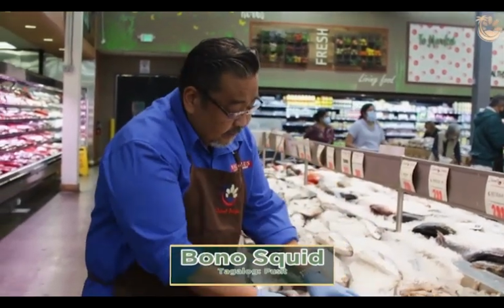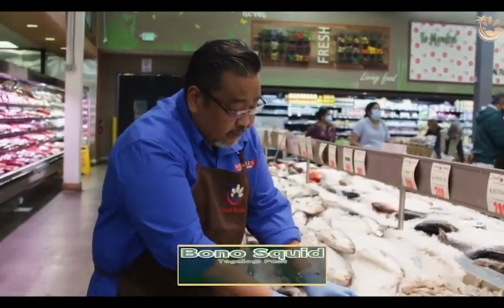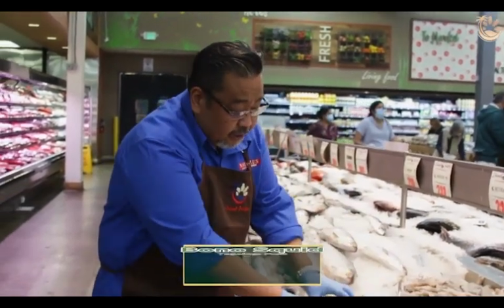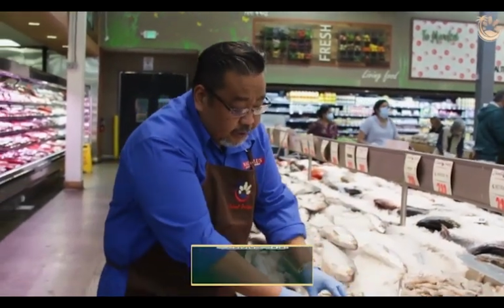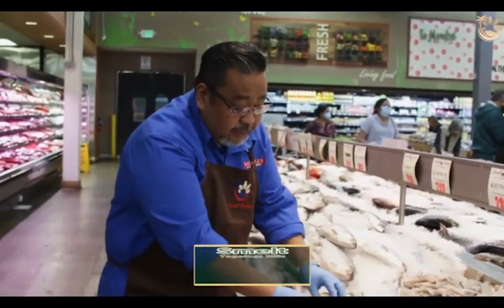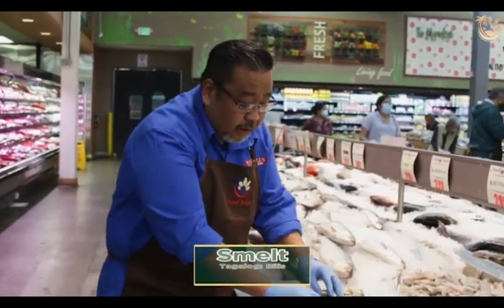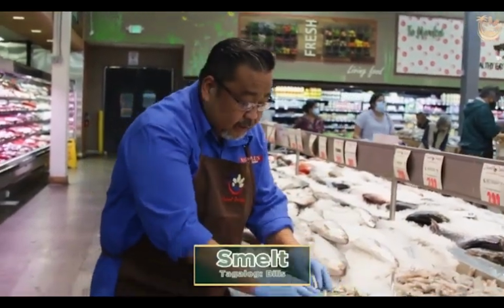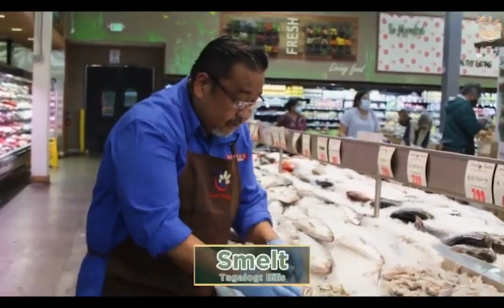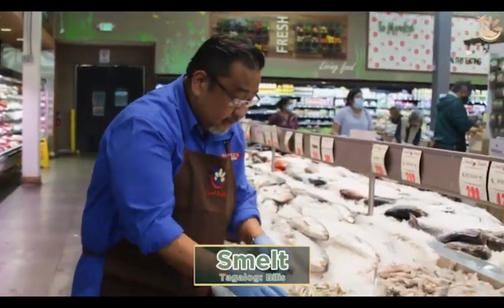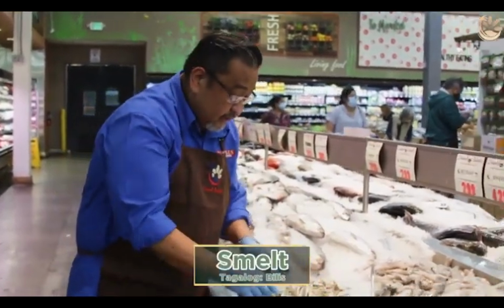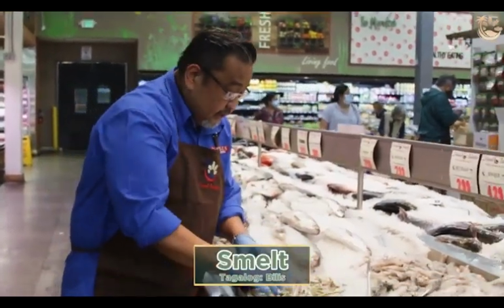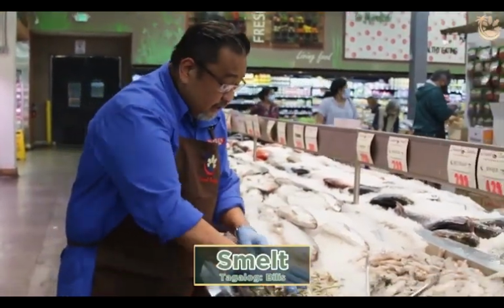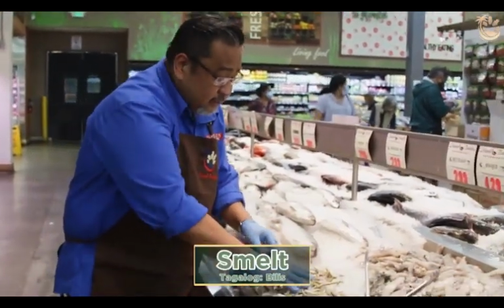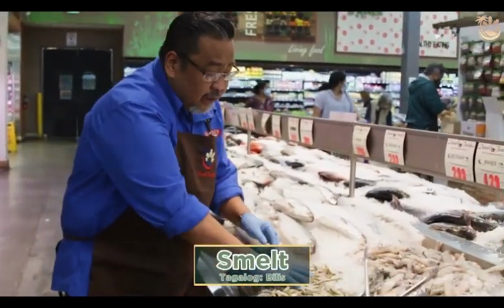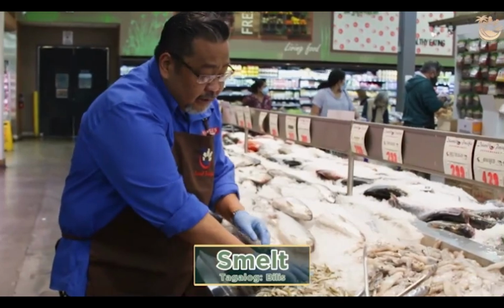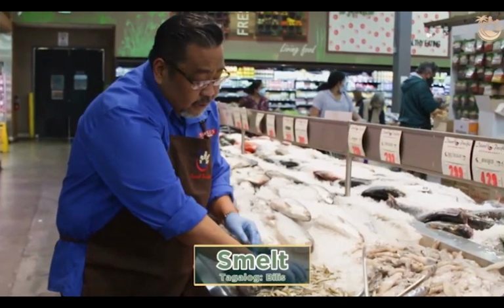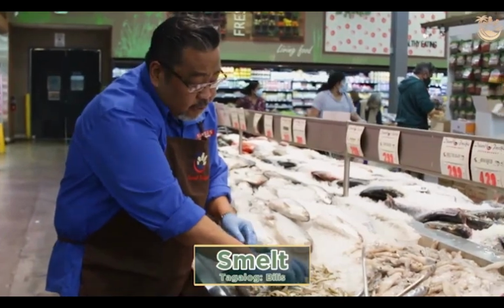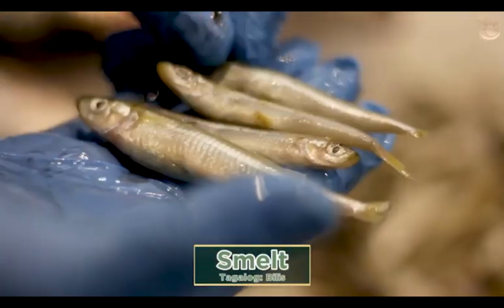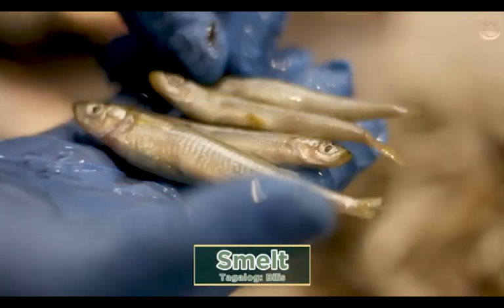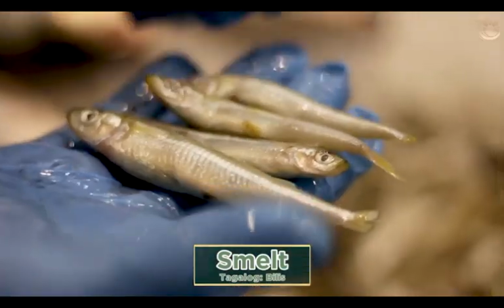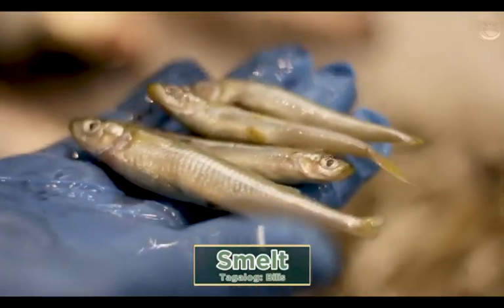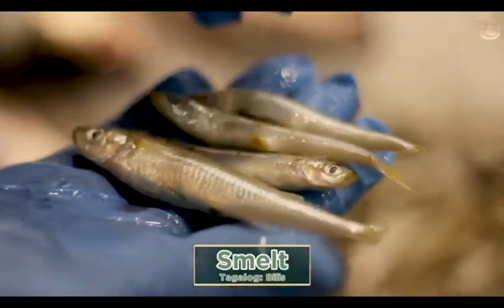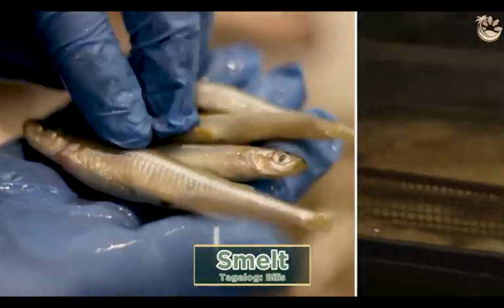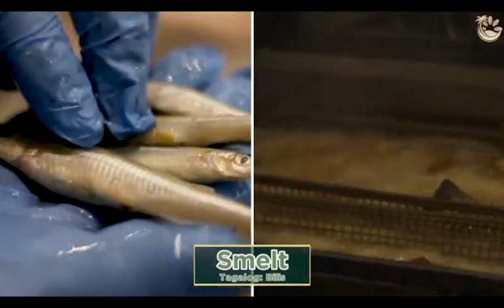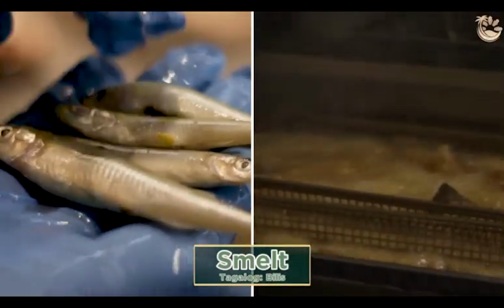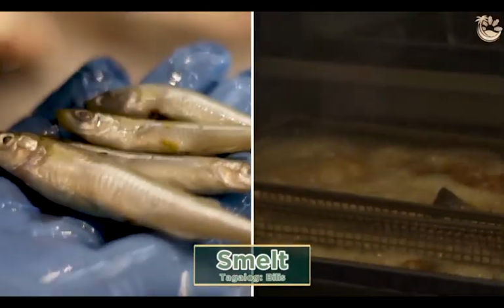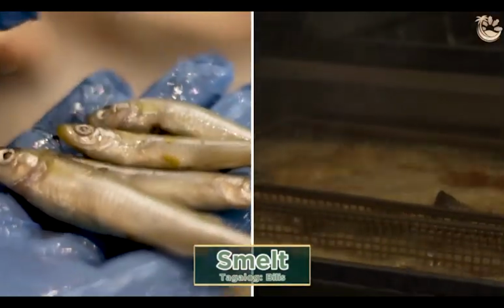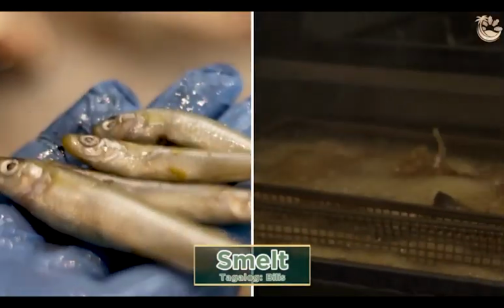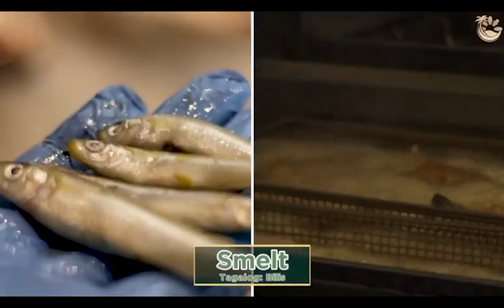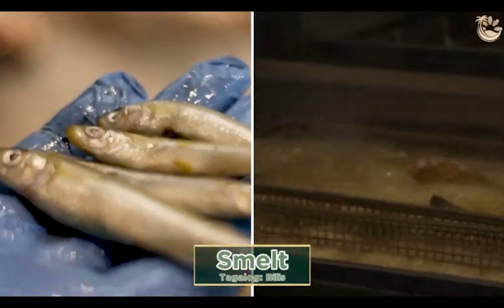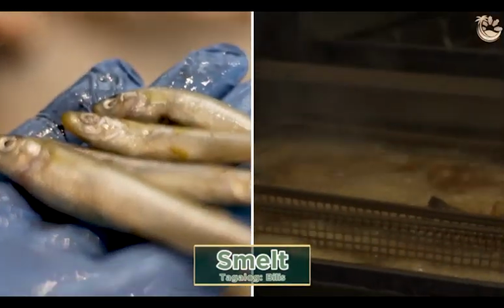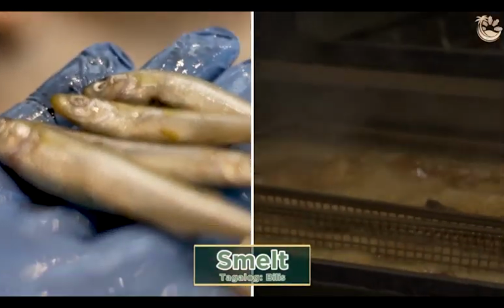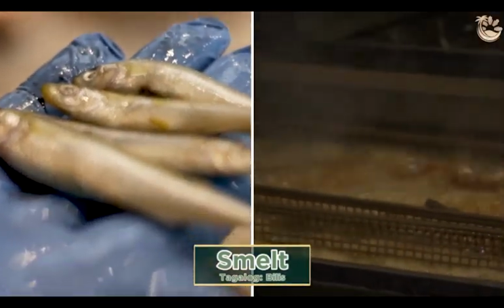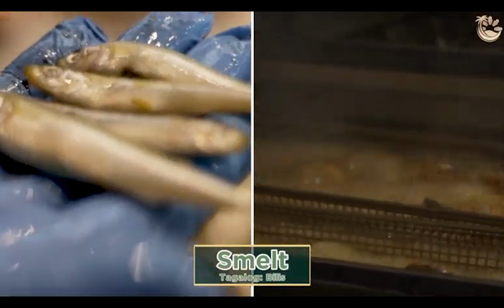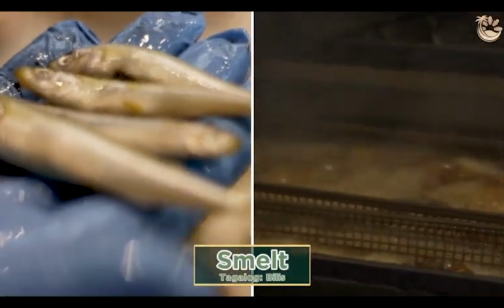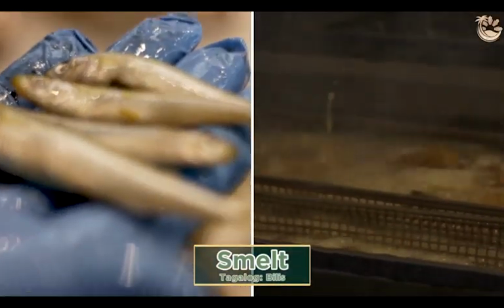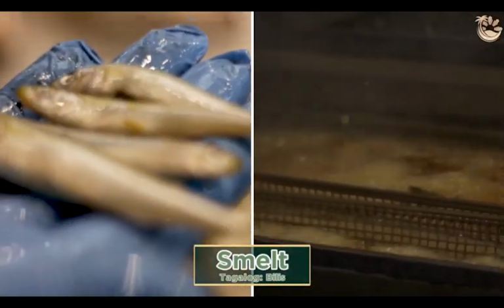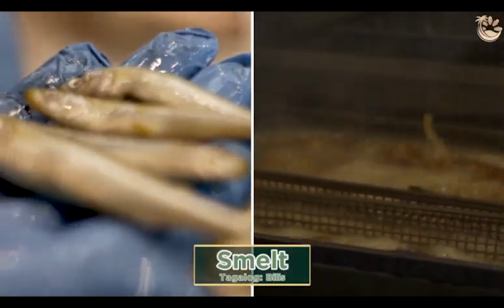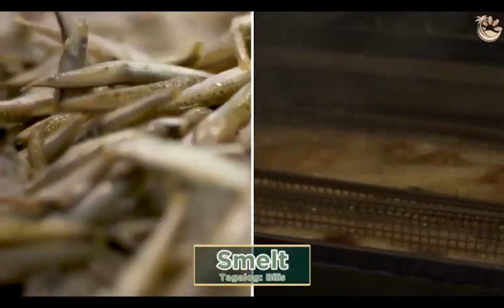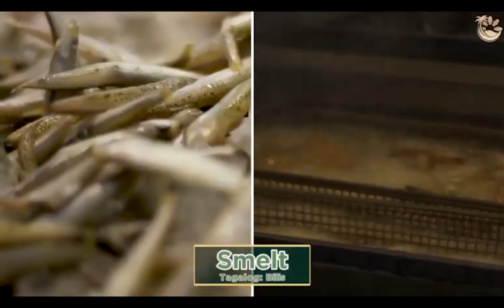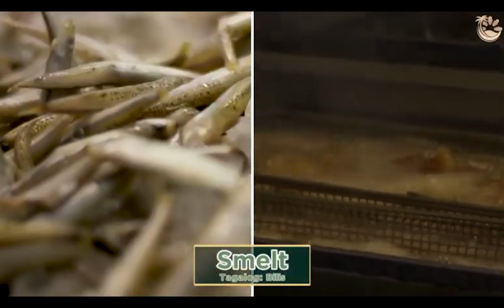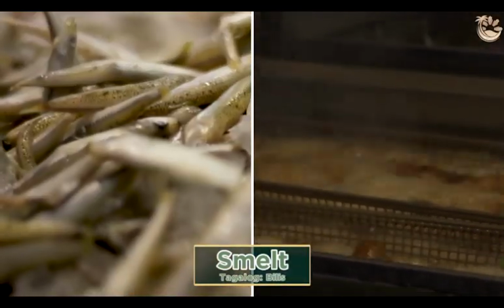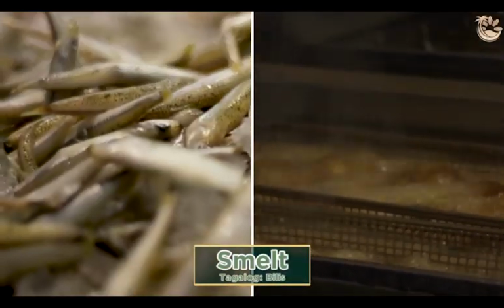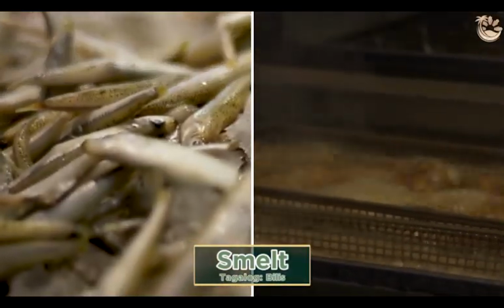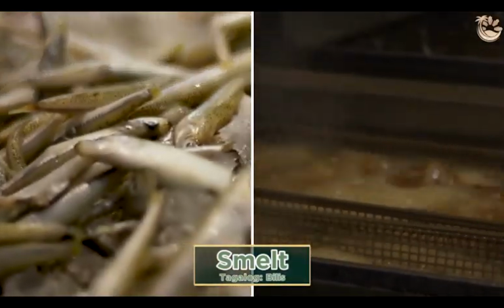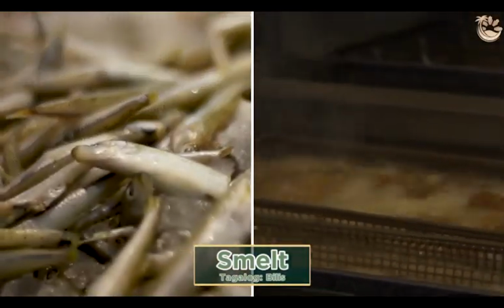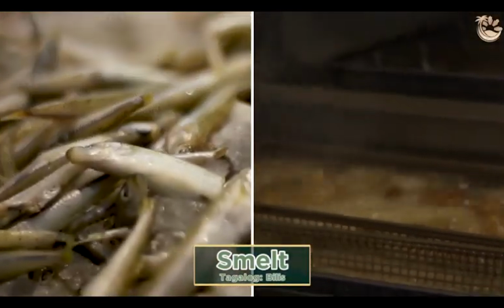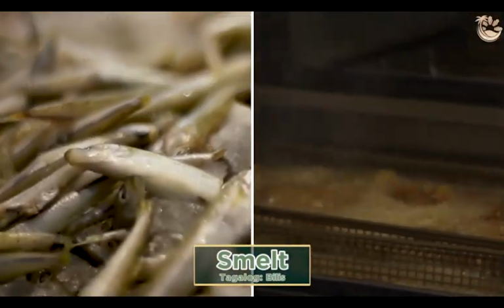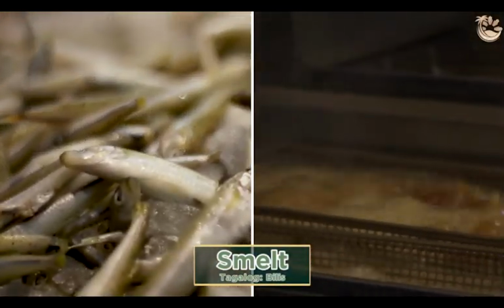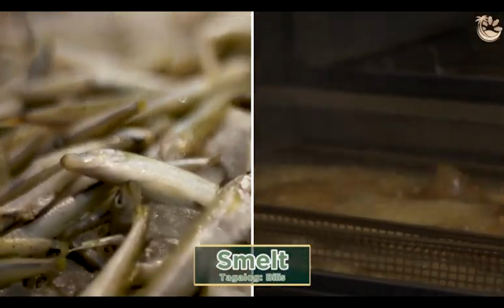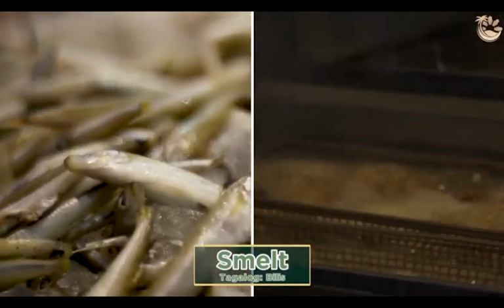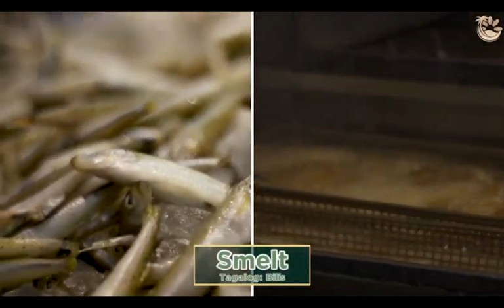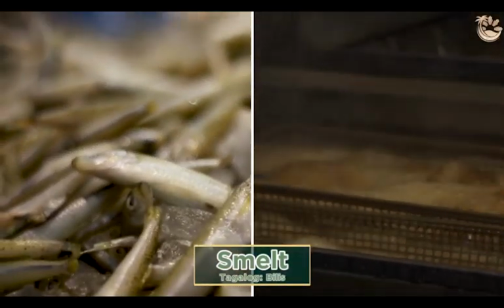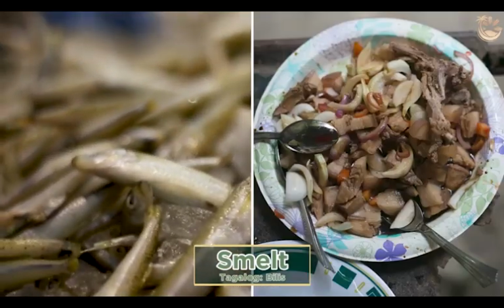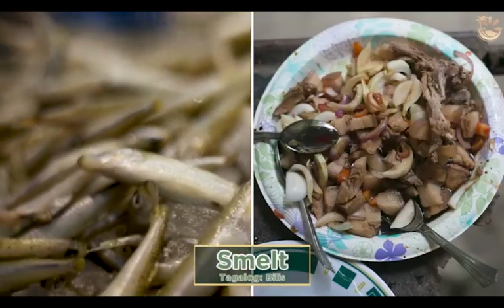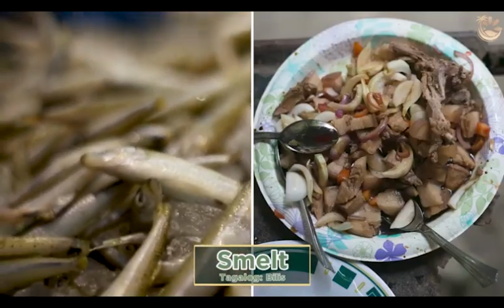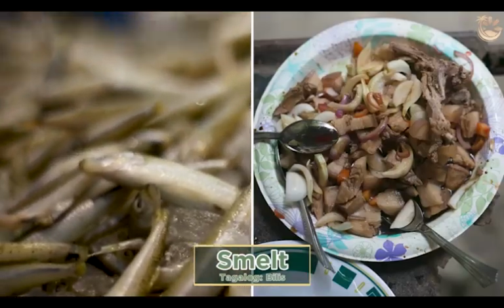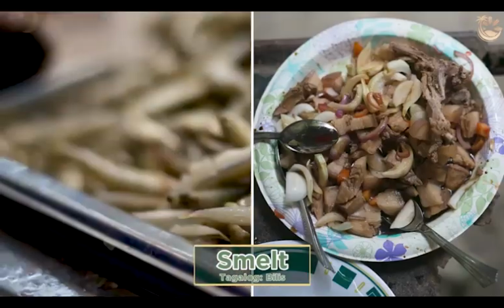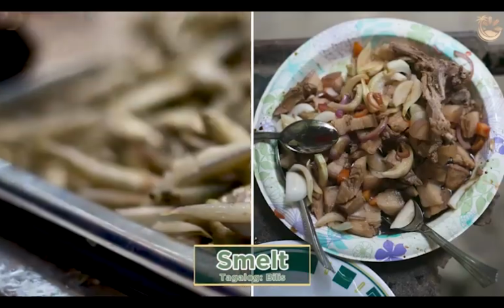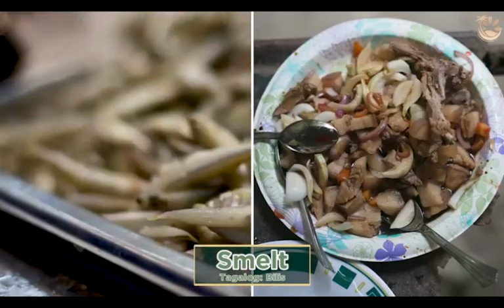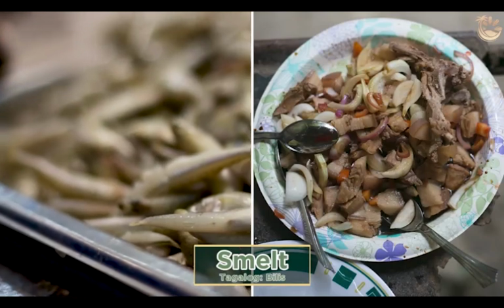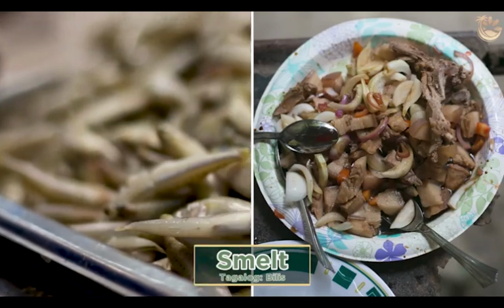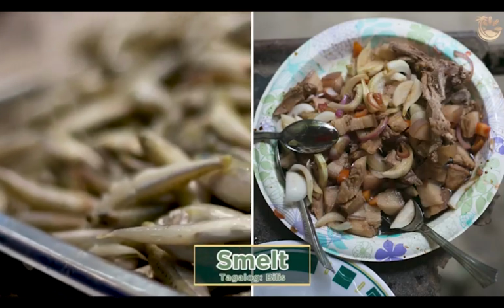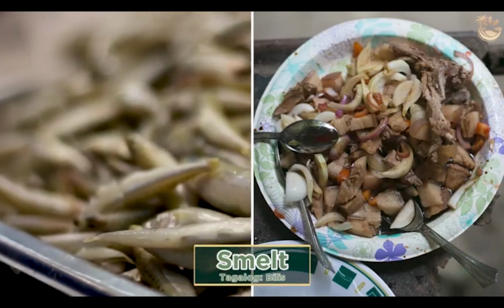These are smelt. Smelt is good for frying, deep fry, or even breaded. And for pulutan, this is best. Some people also use this for fish baguong.